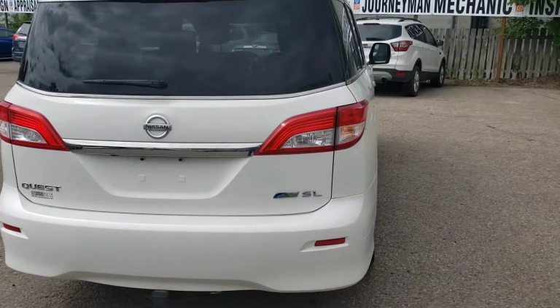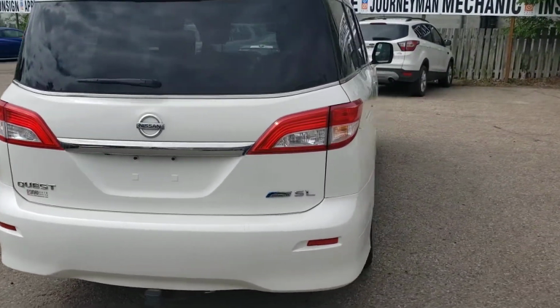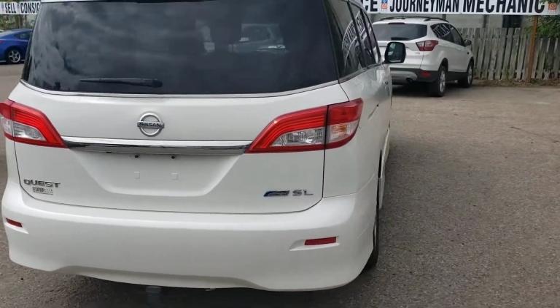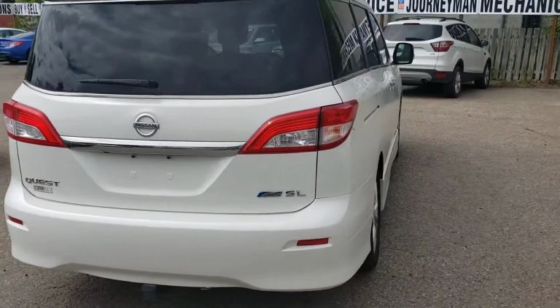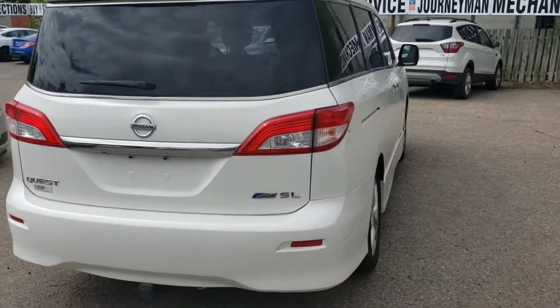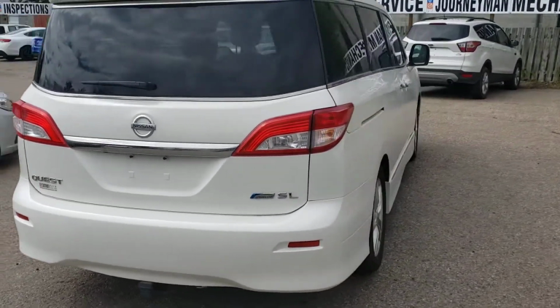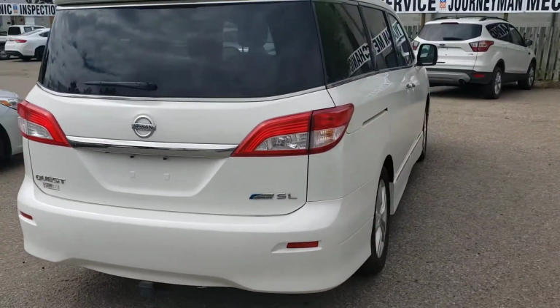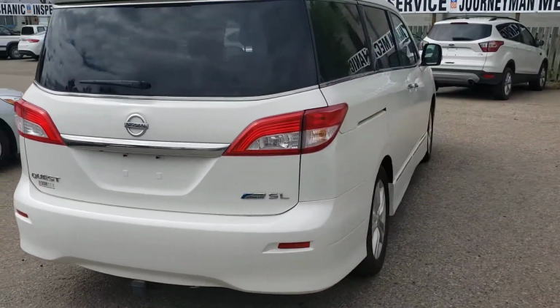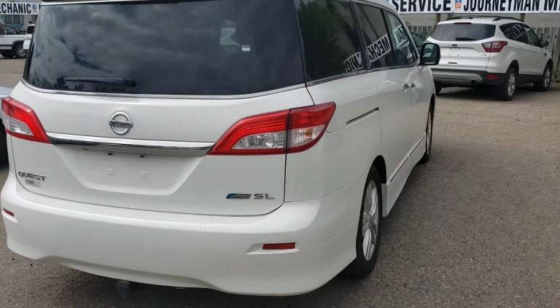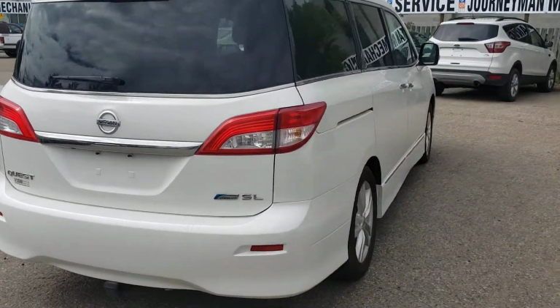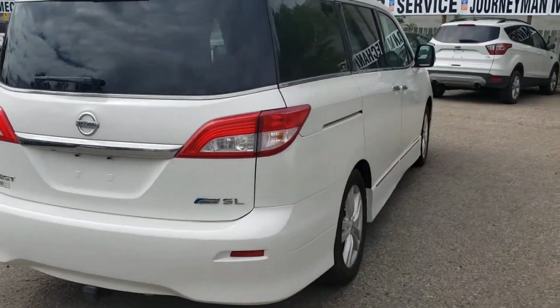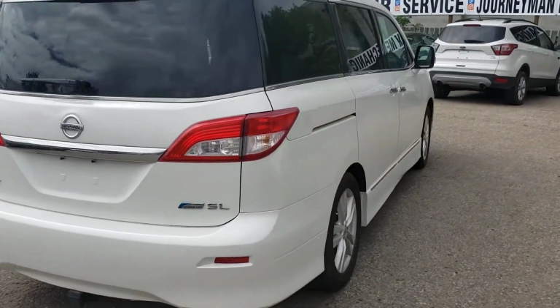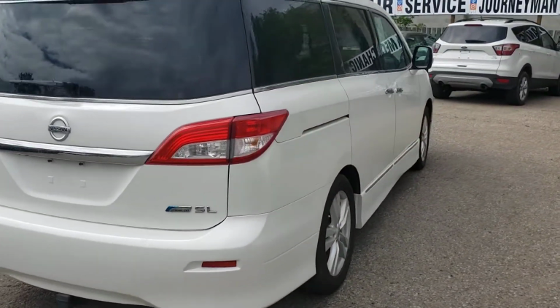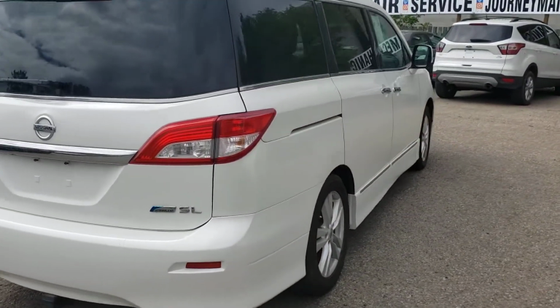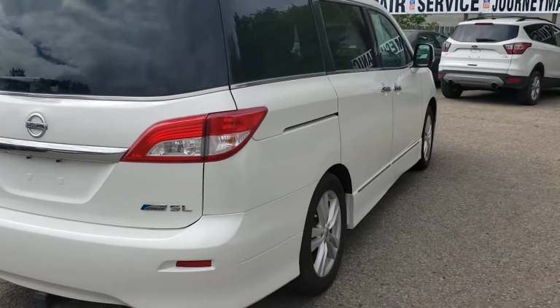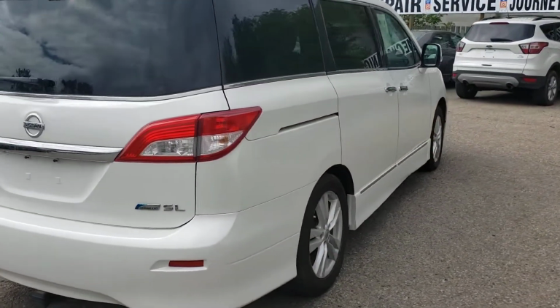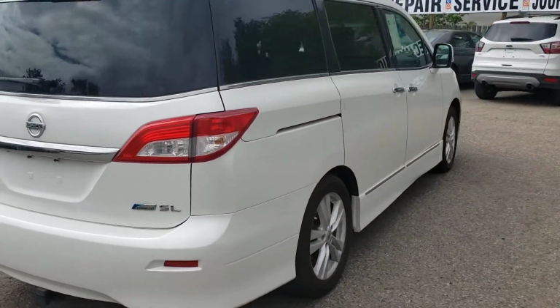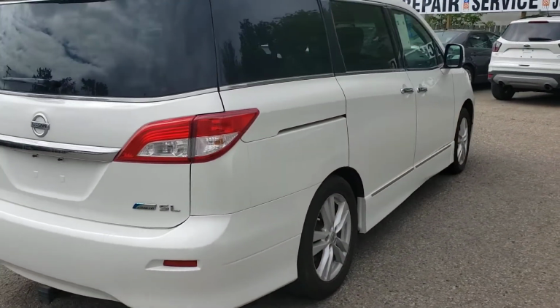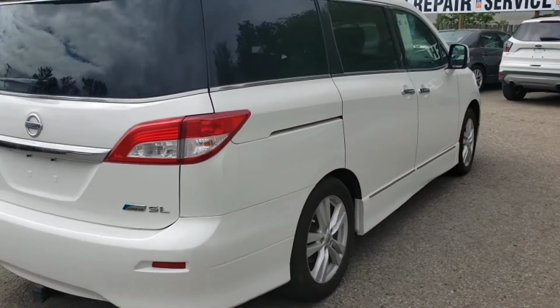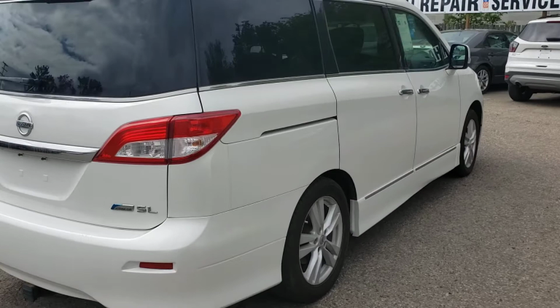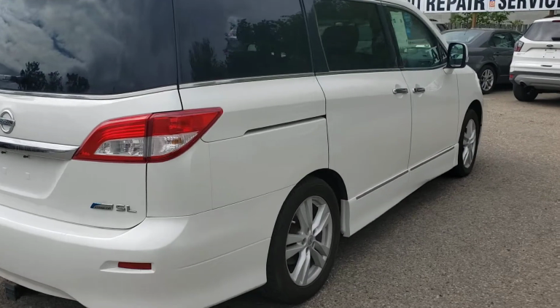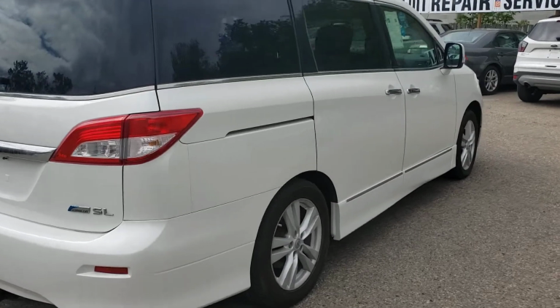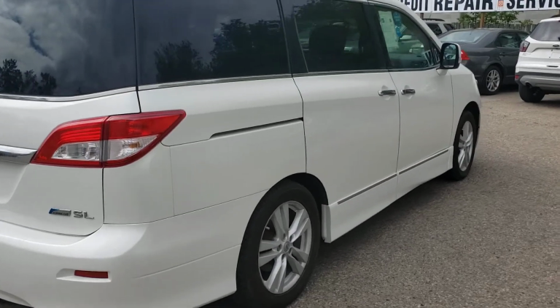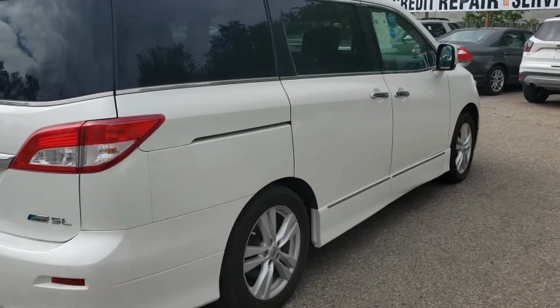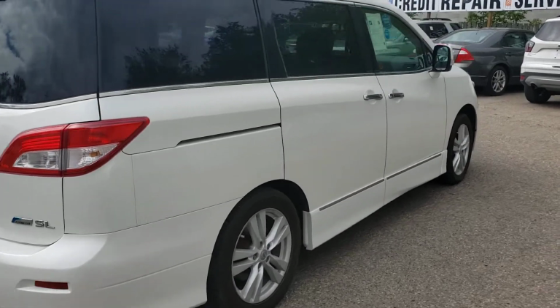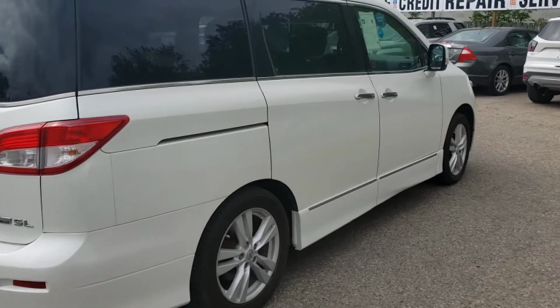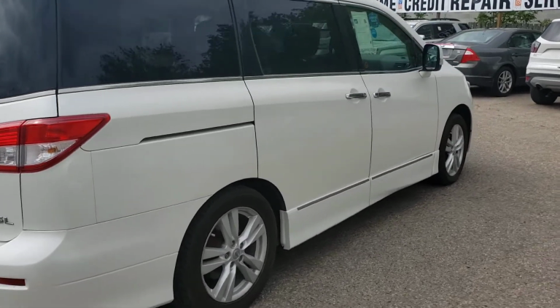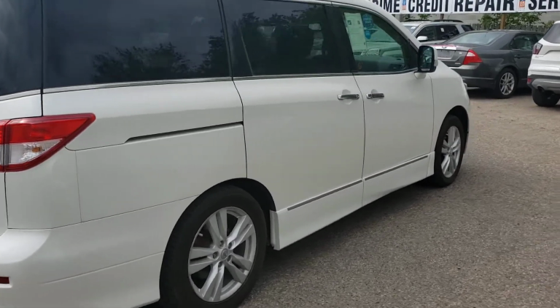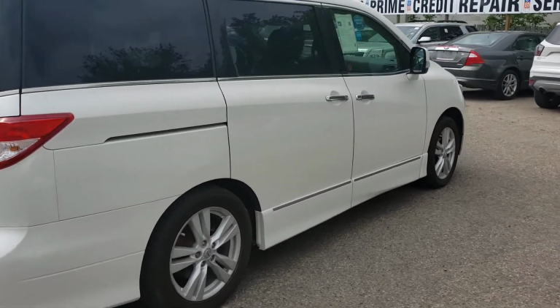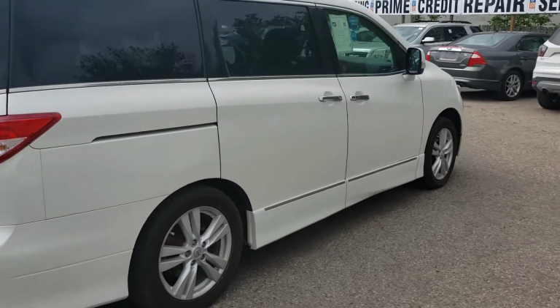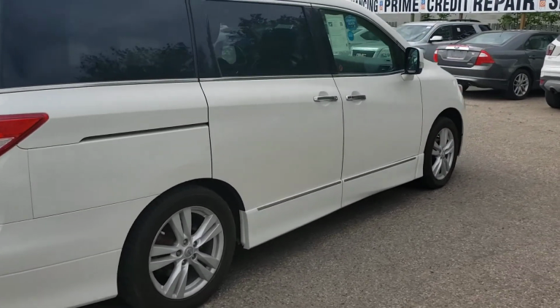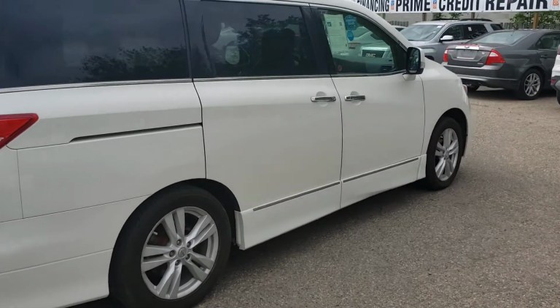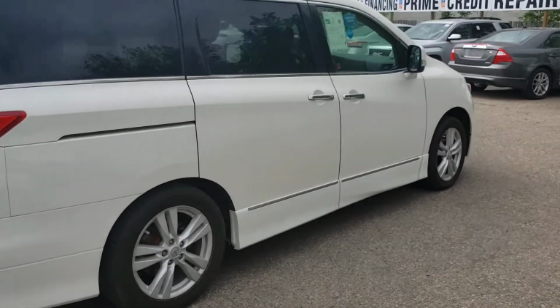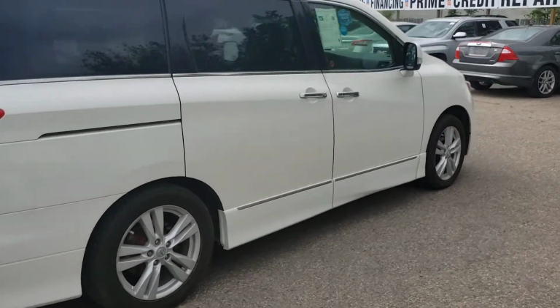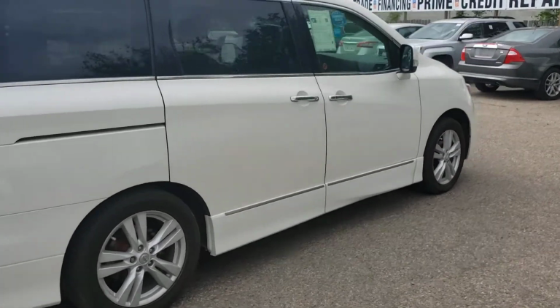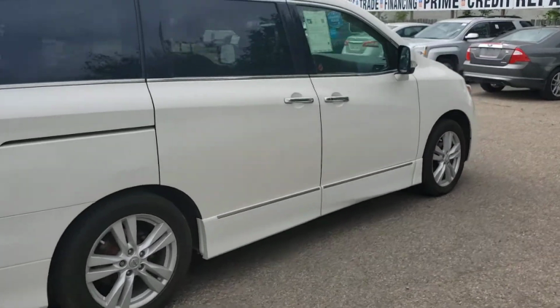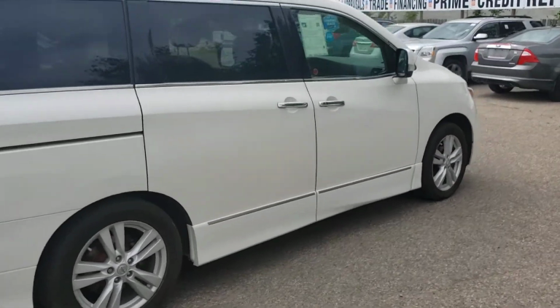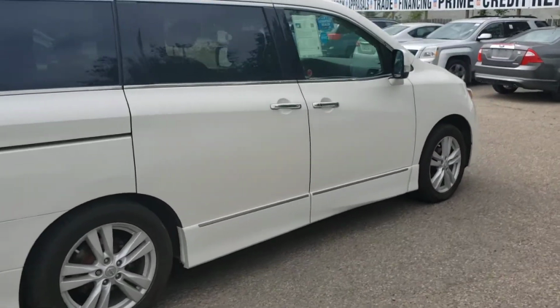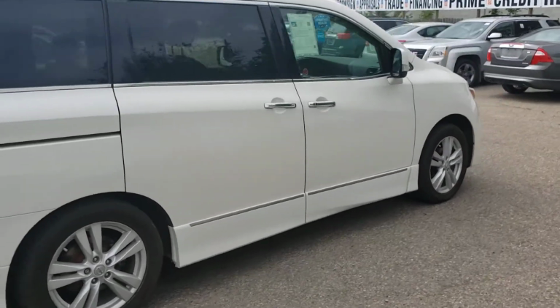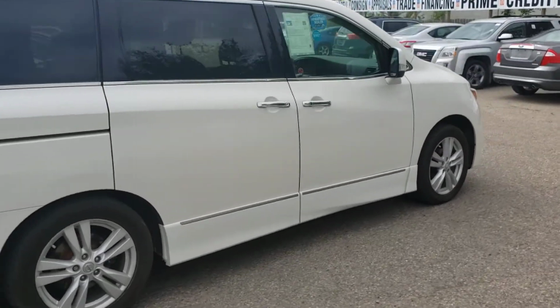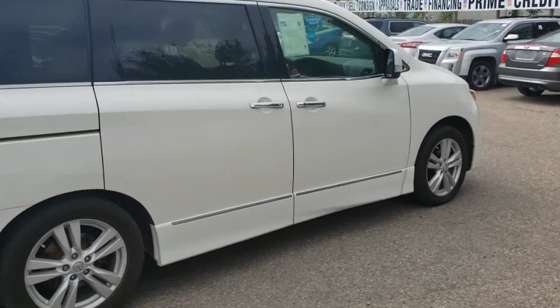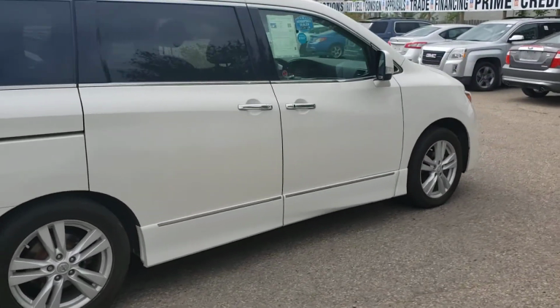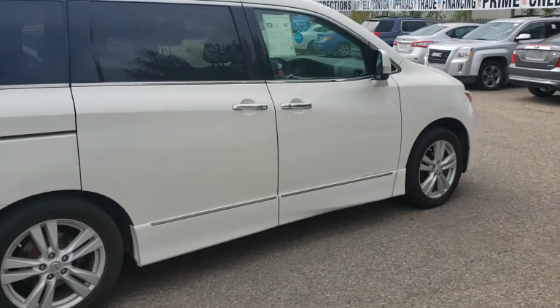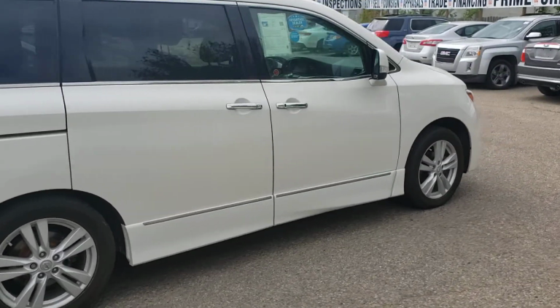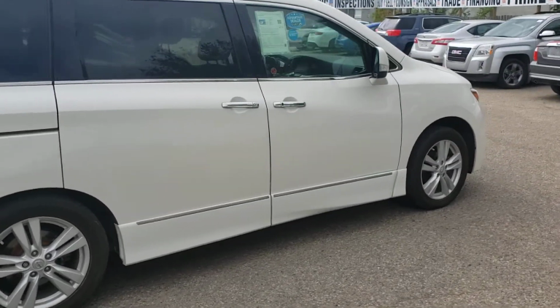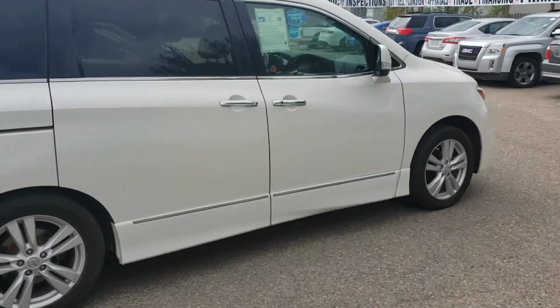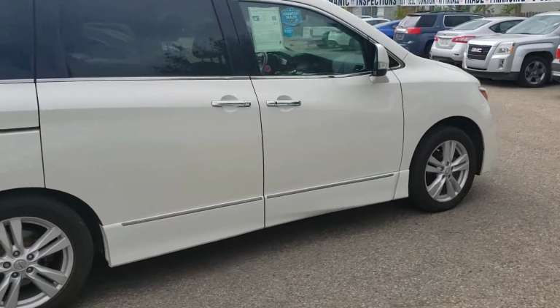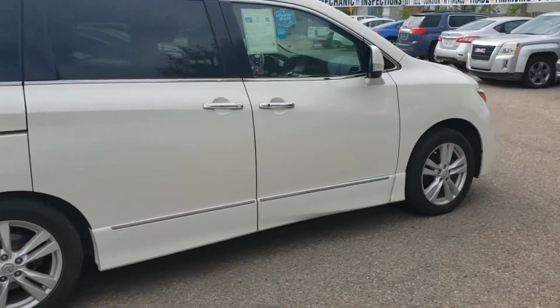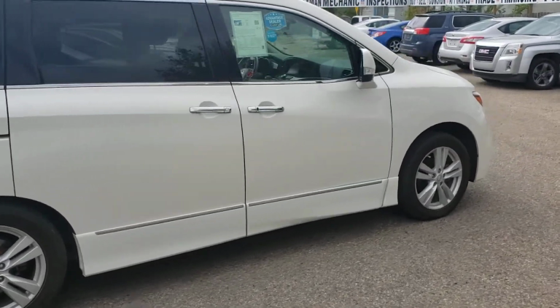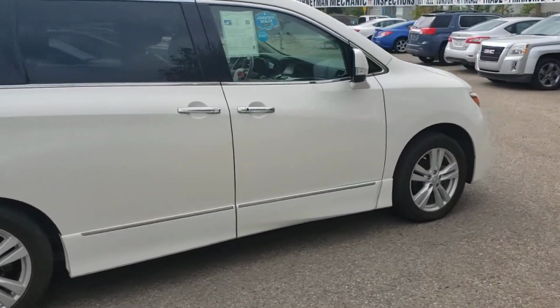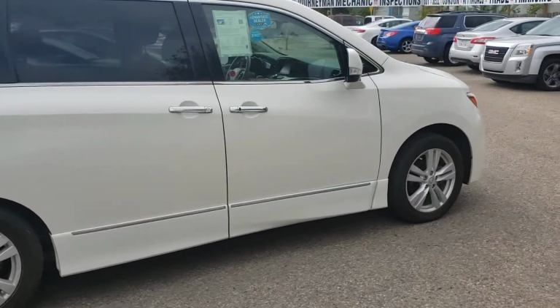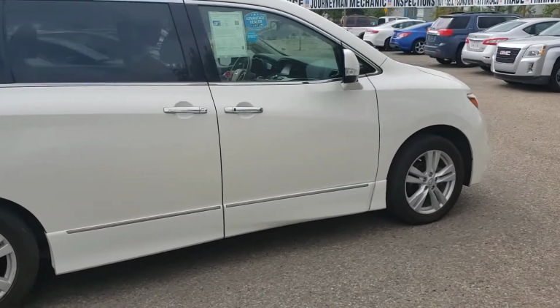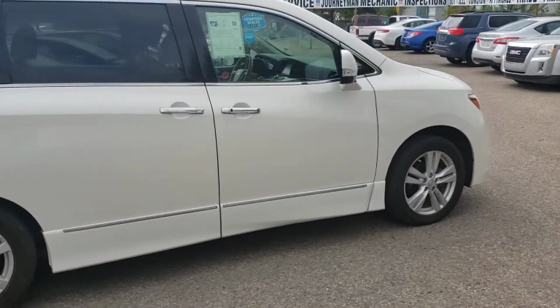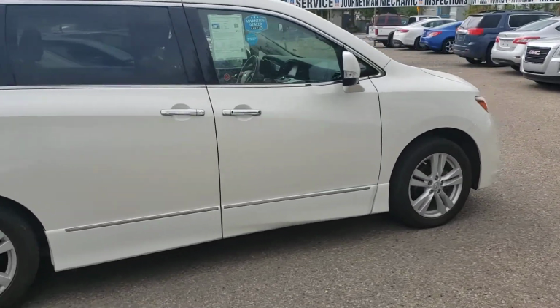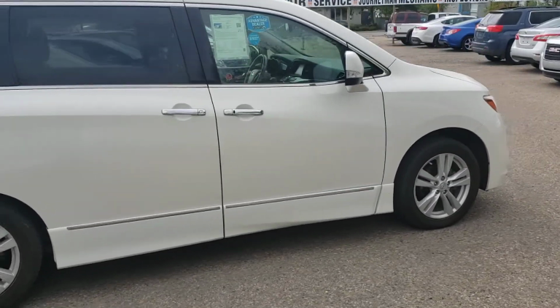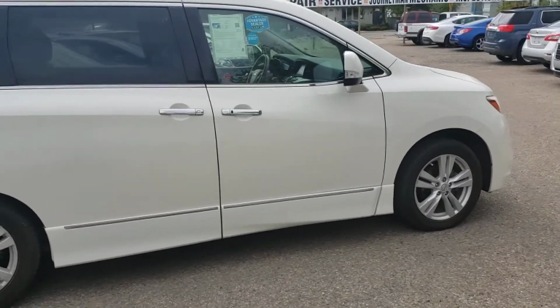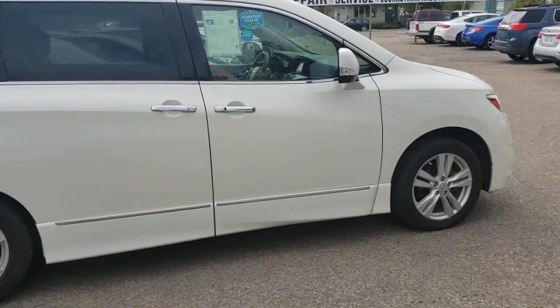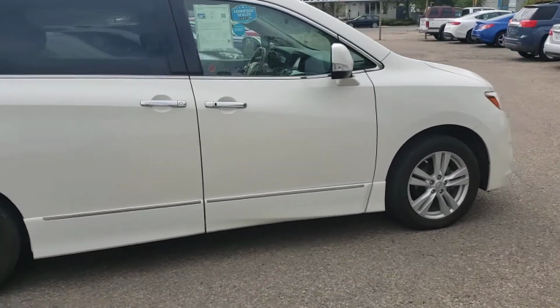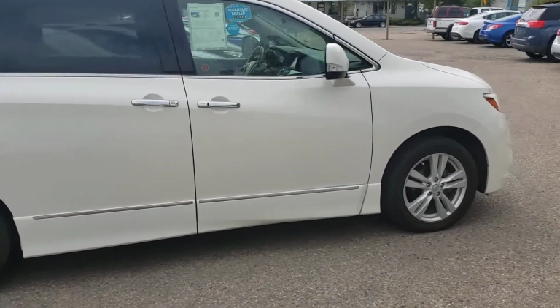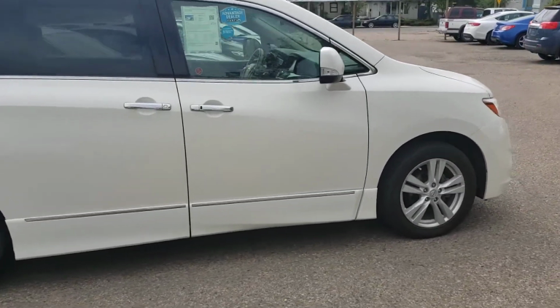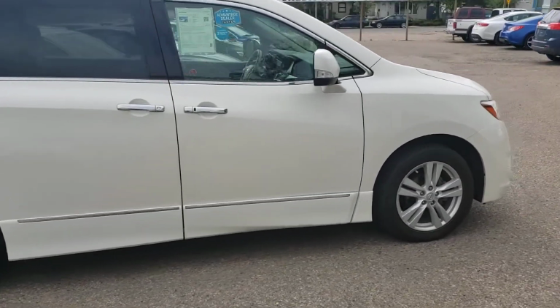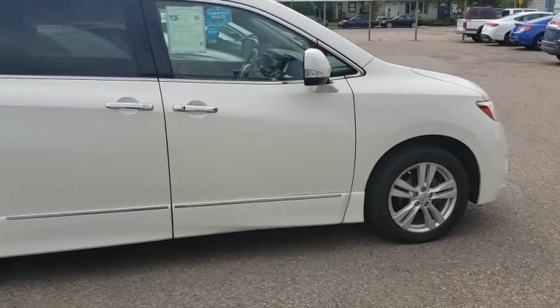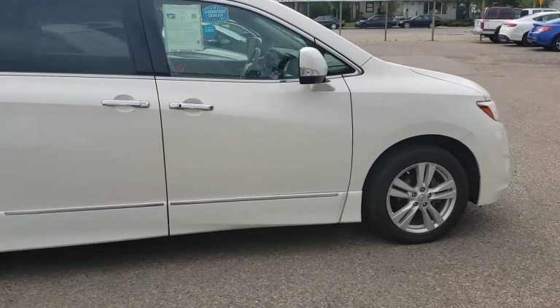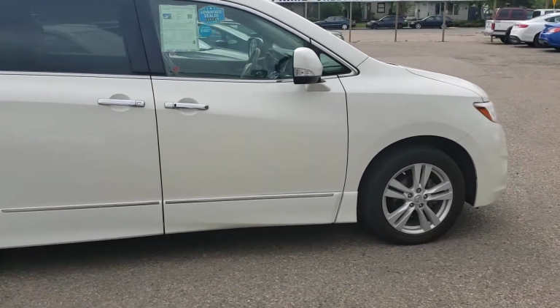This Quest has only ever been registered in Saskatchewan. It's only had one small claim of under a thousand dollars, and it only has a hundred and two thousand kilometers.